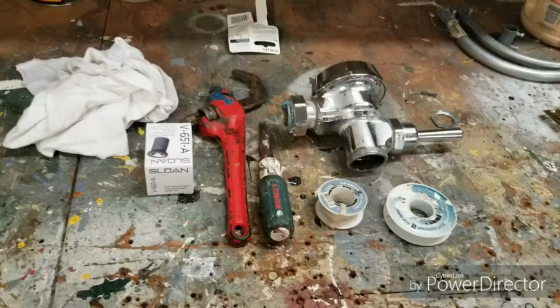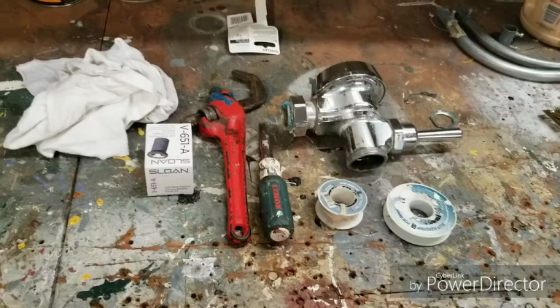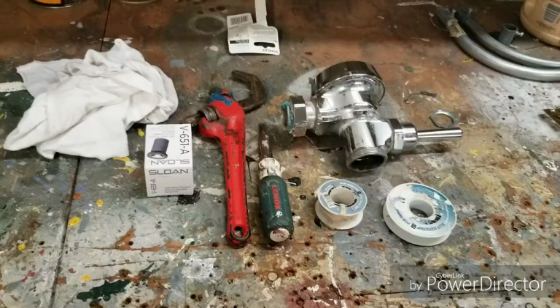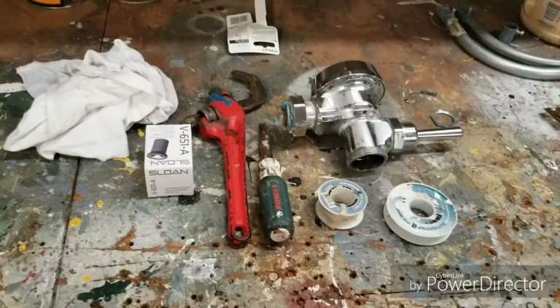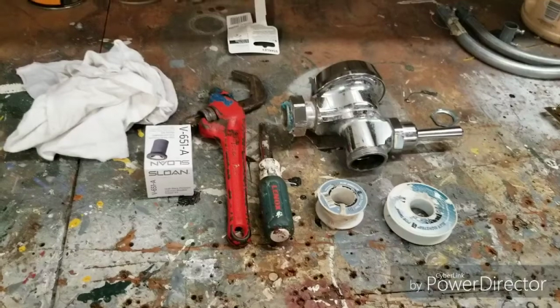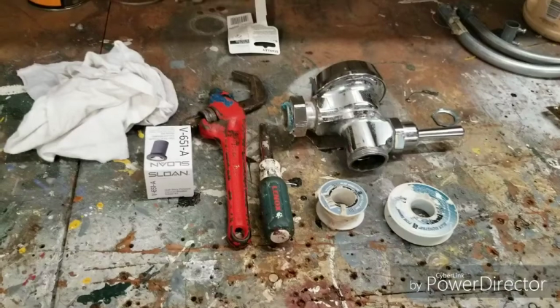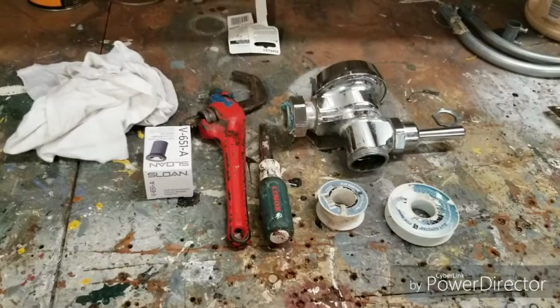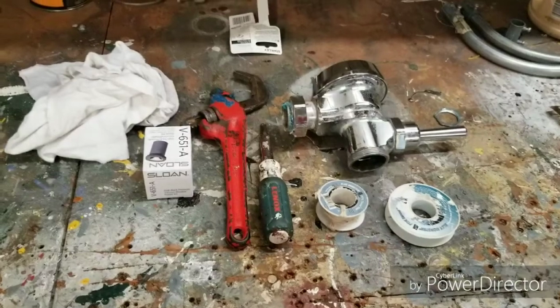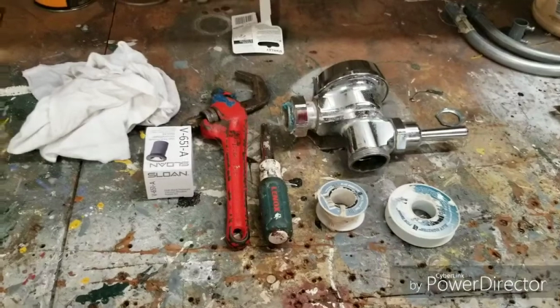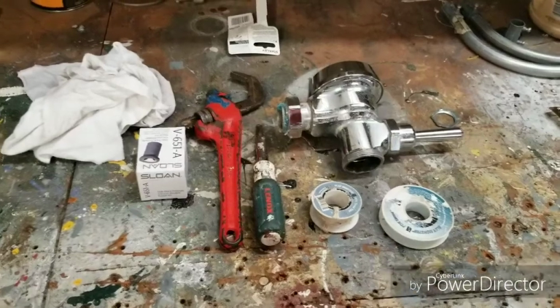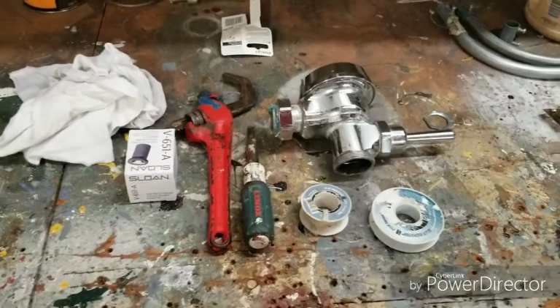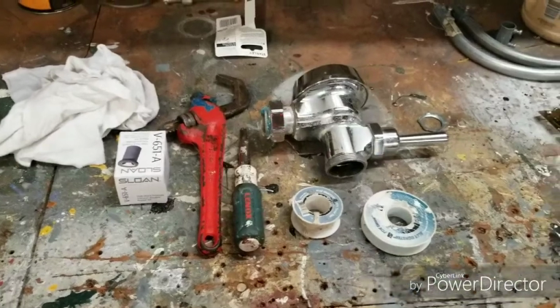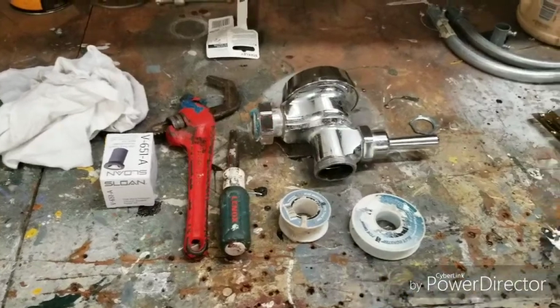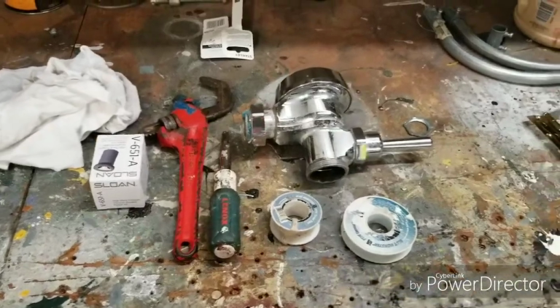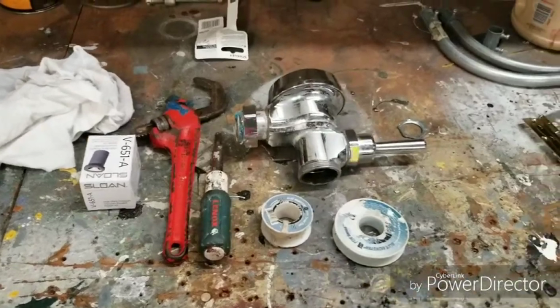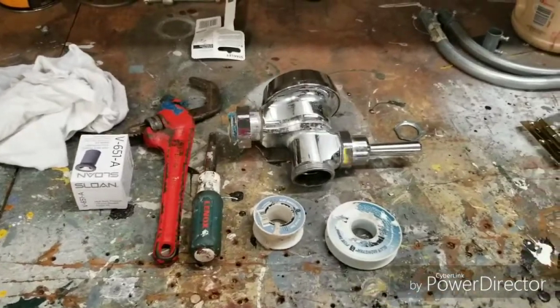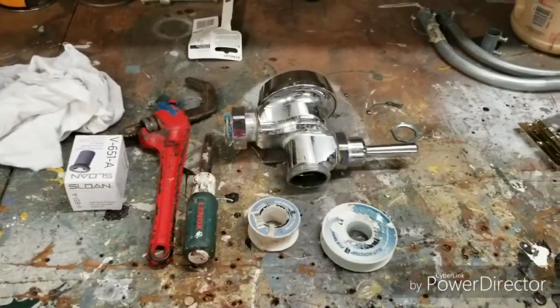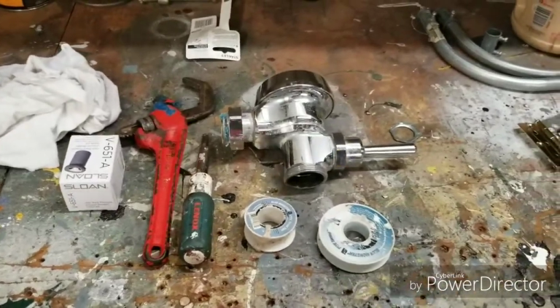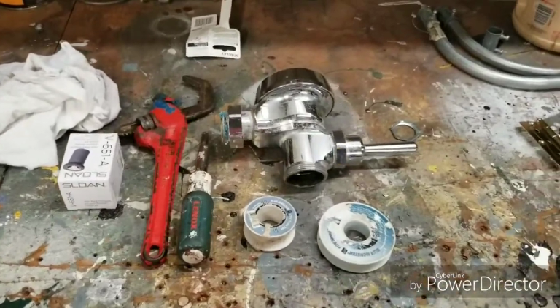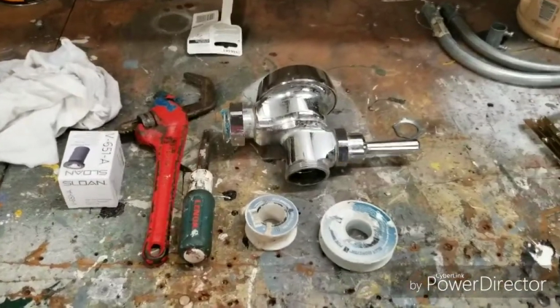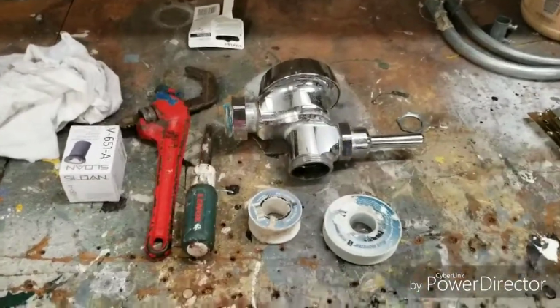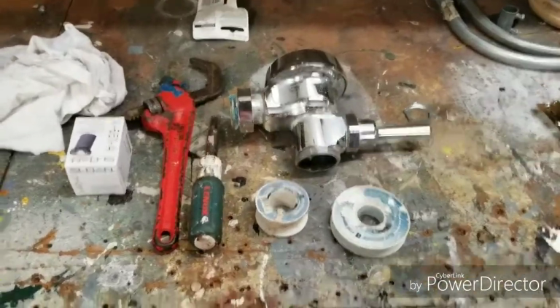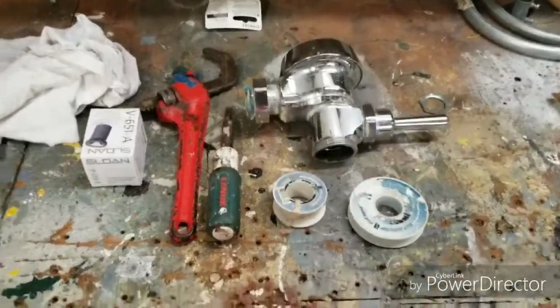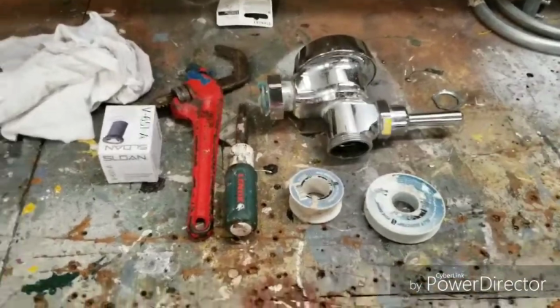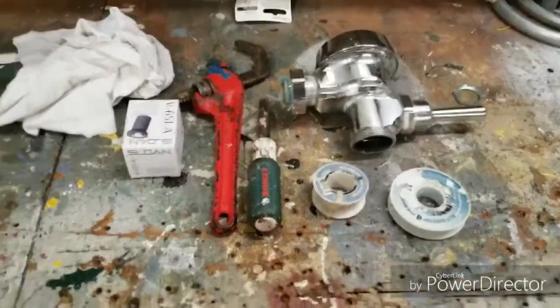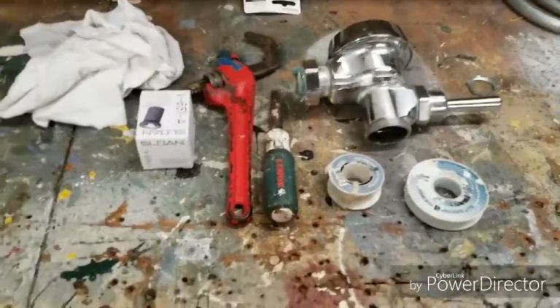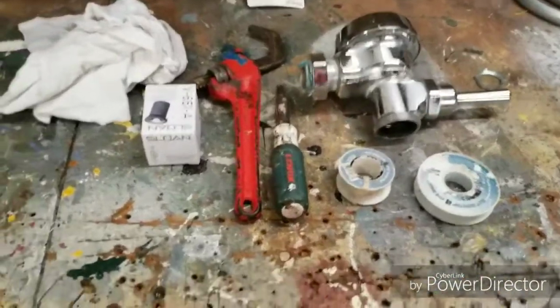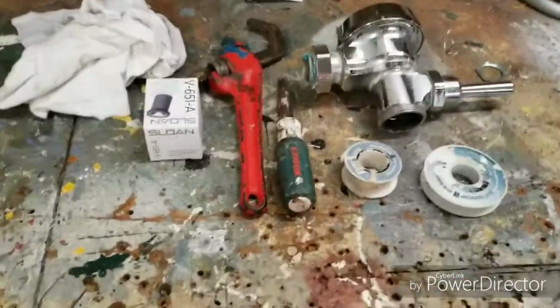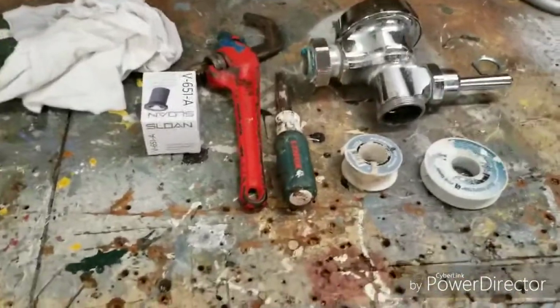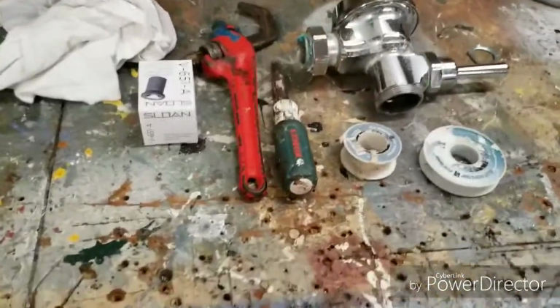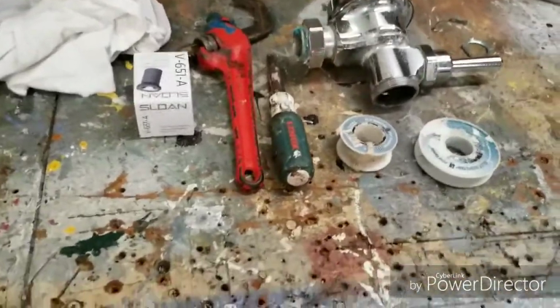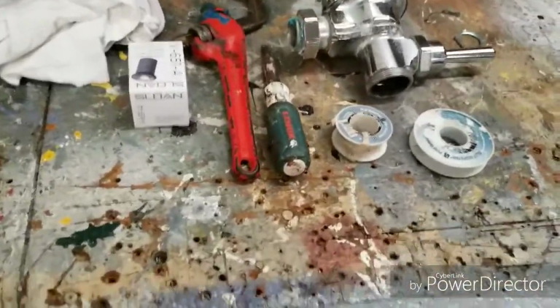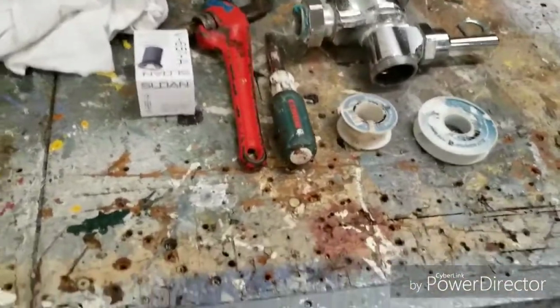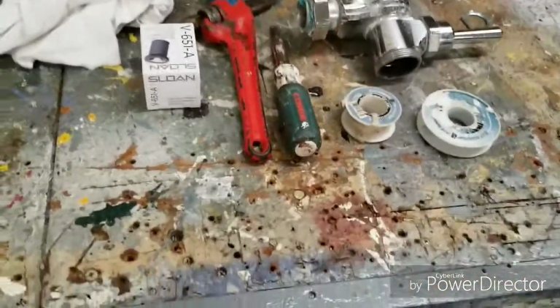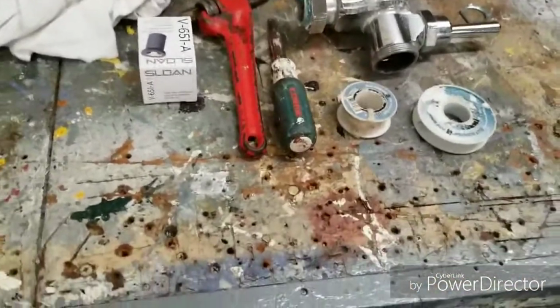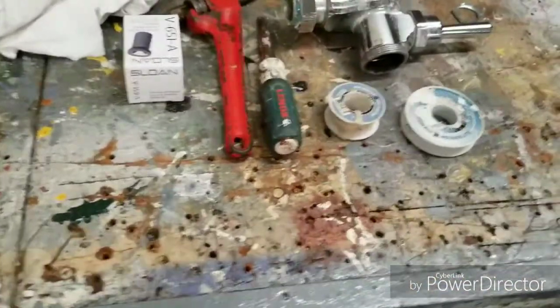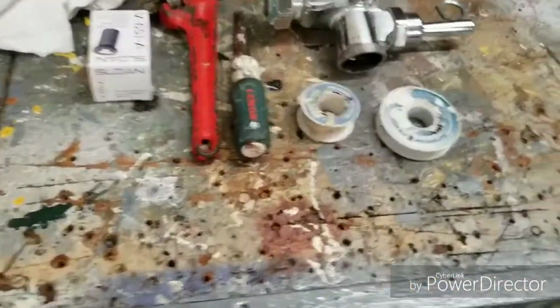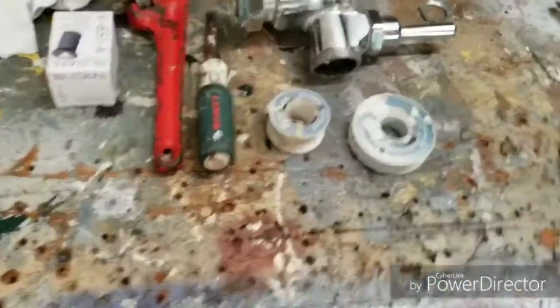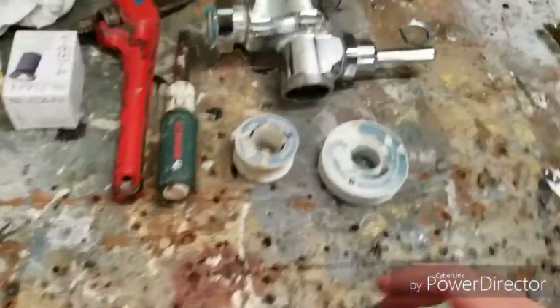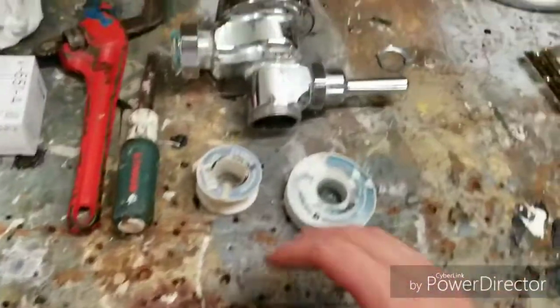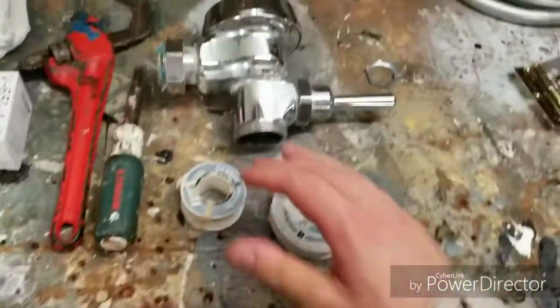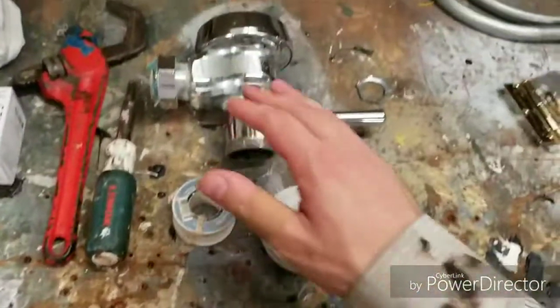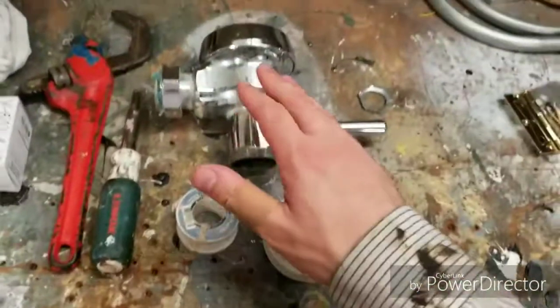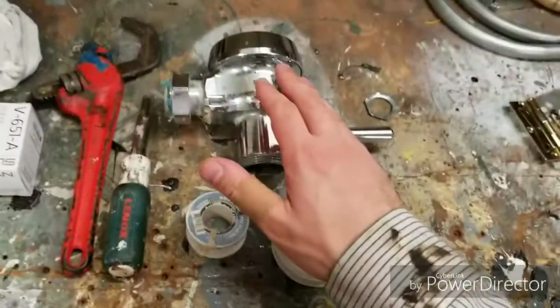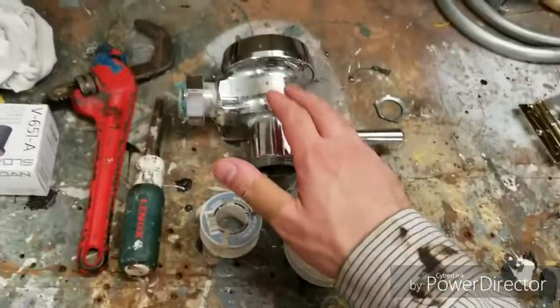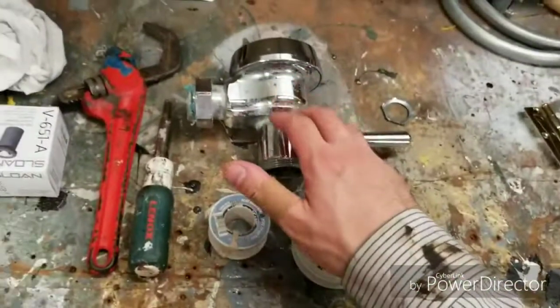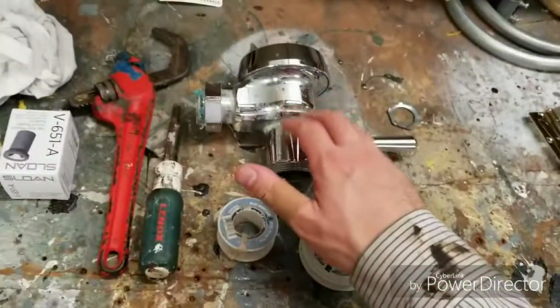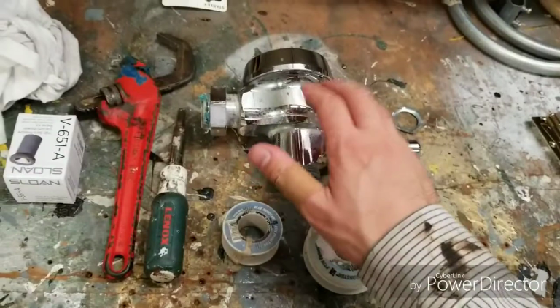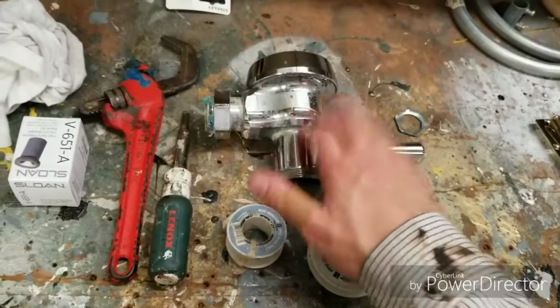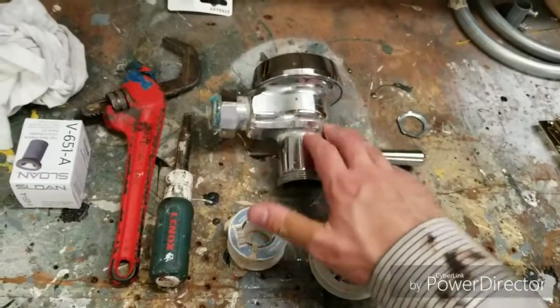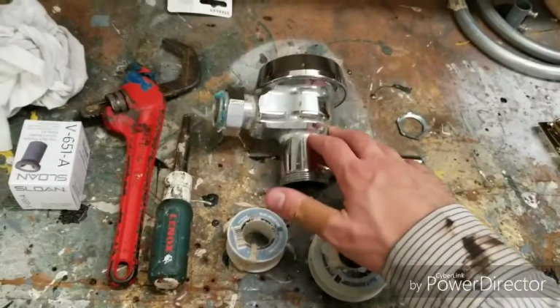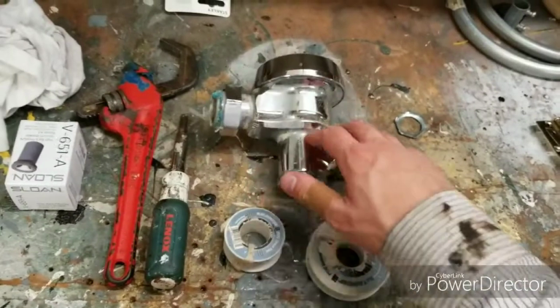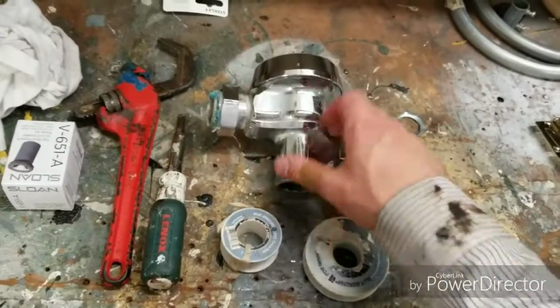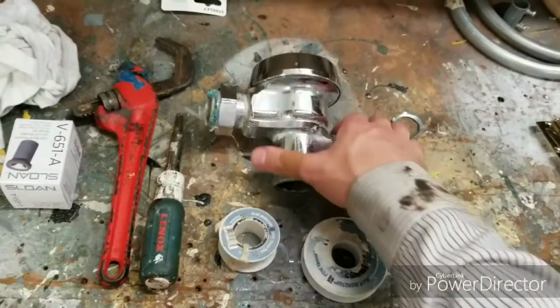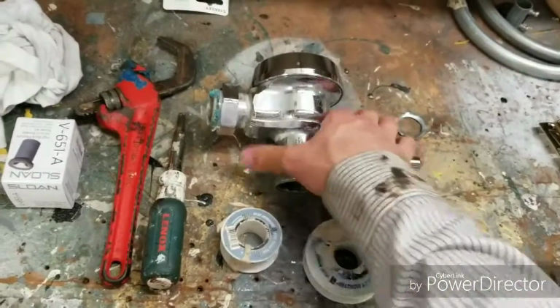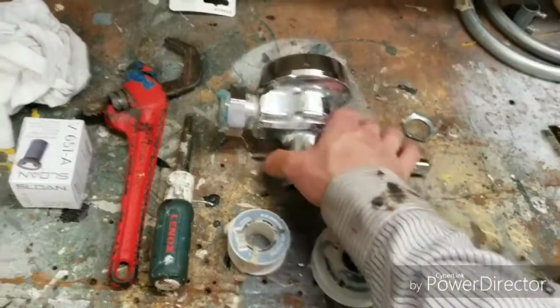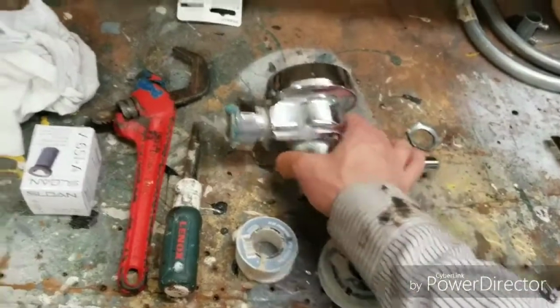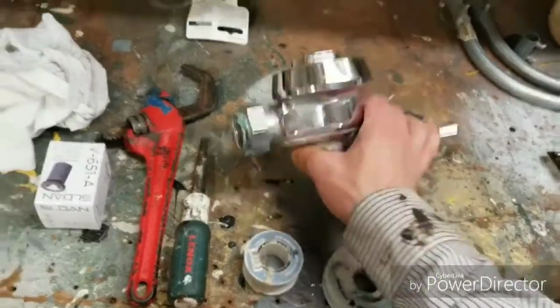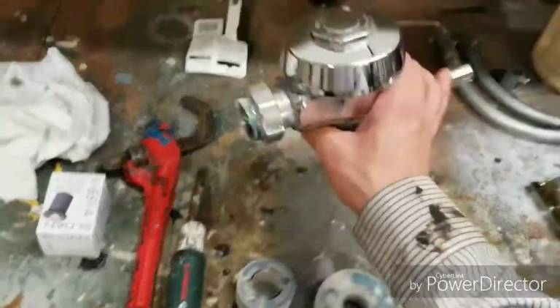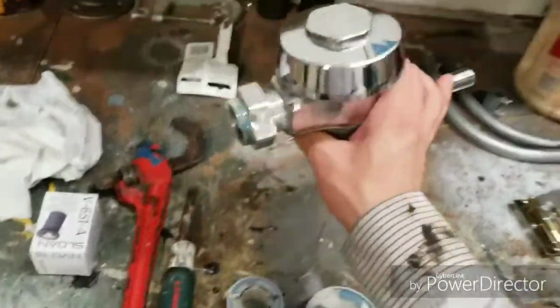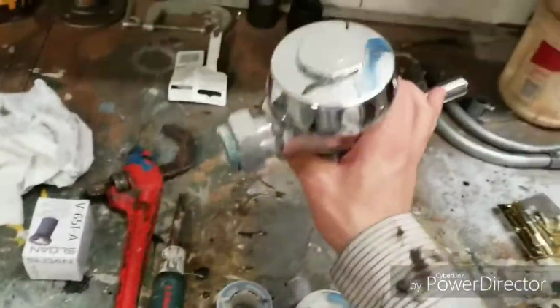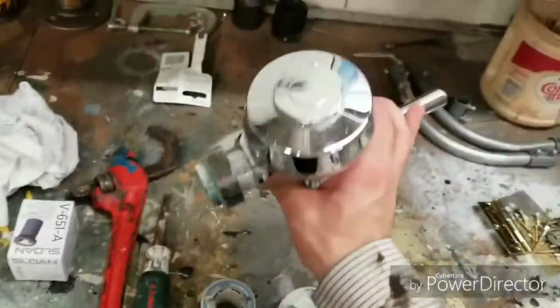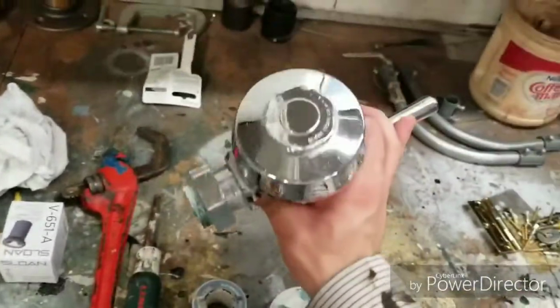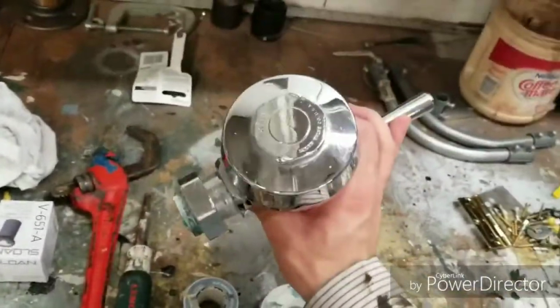Hey guys, Mike the handyman here. So today we're going to be changing out a vacuum breaker and a flushometer.